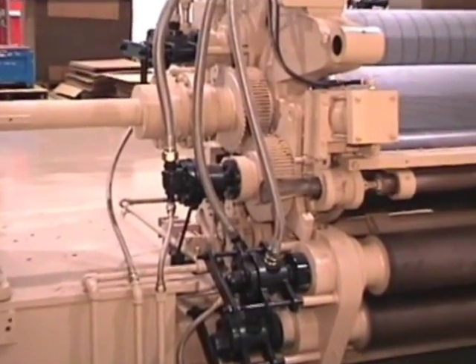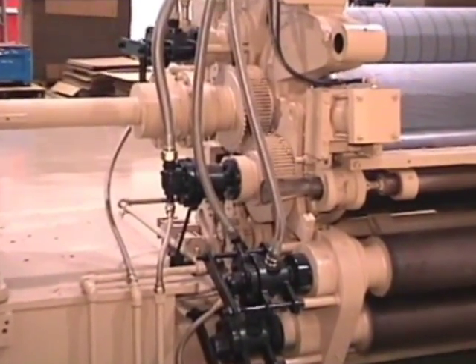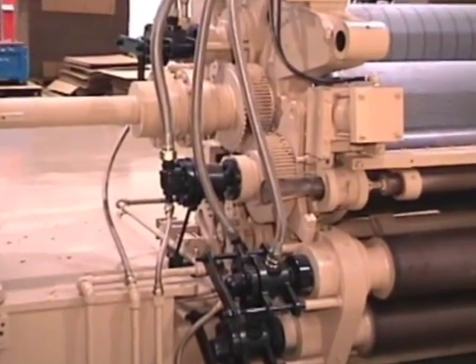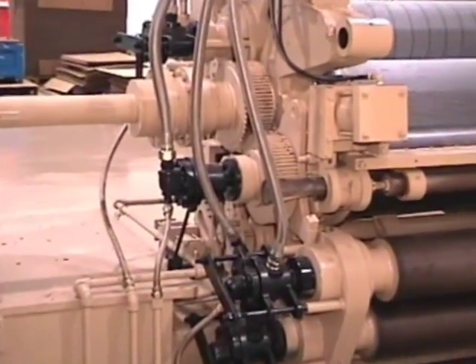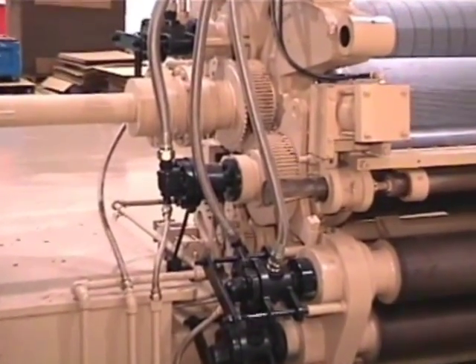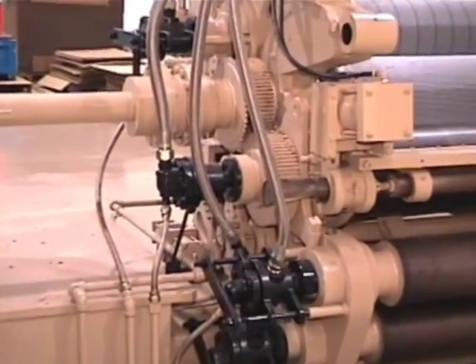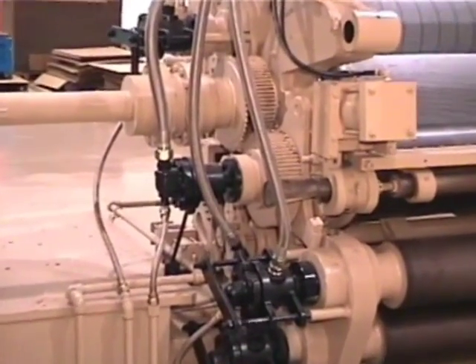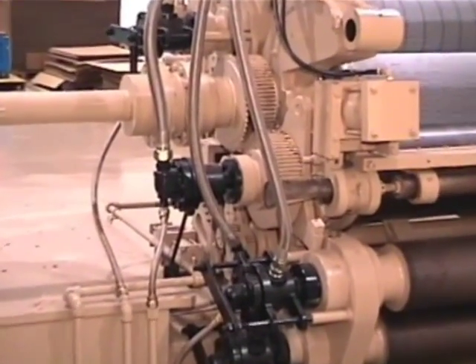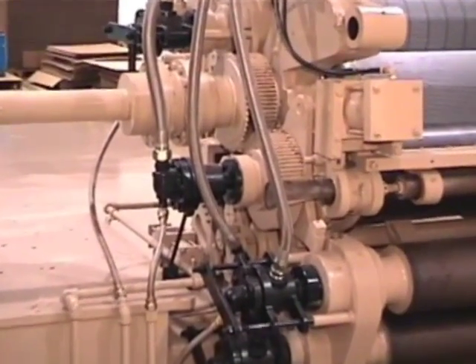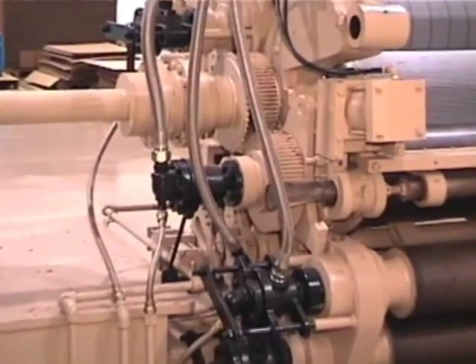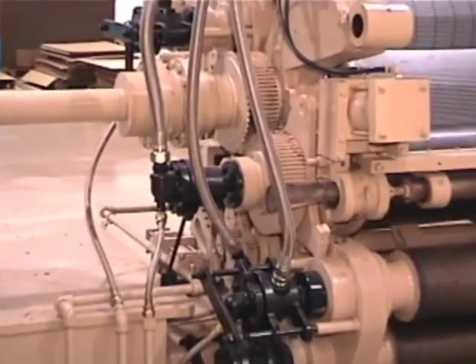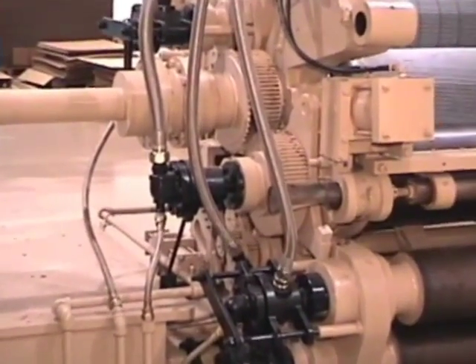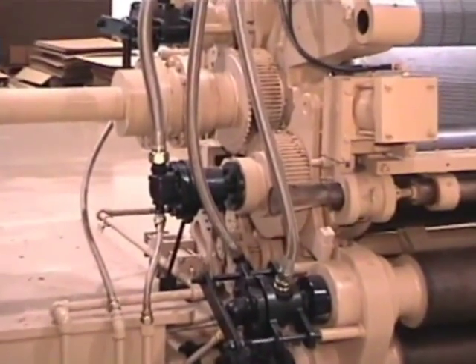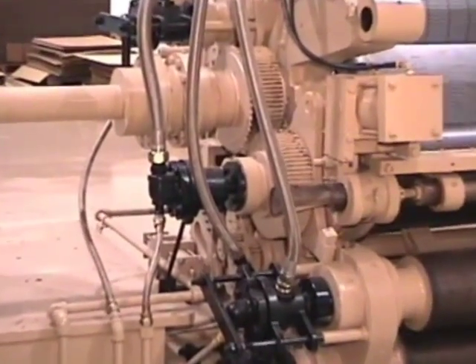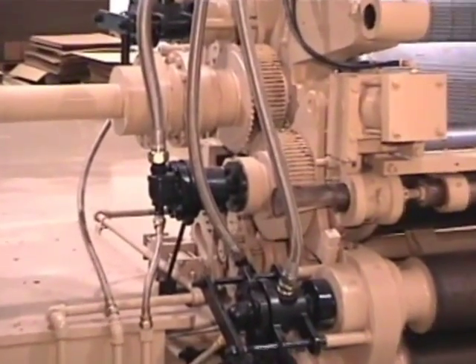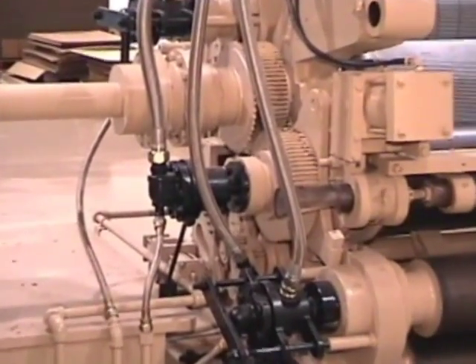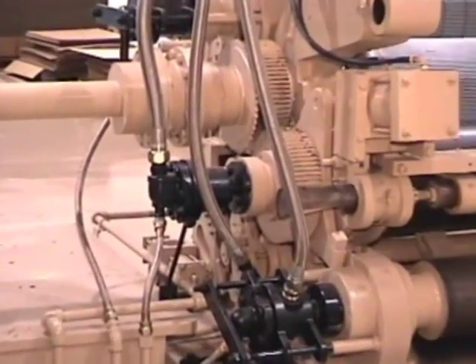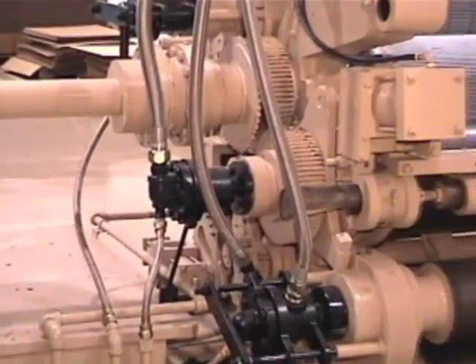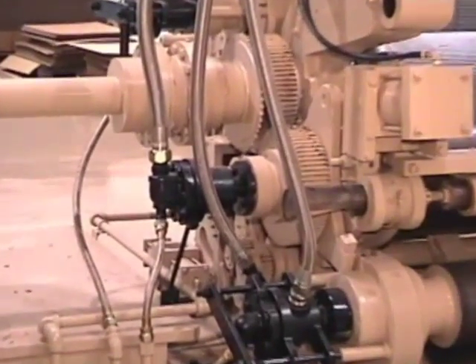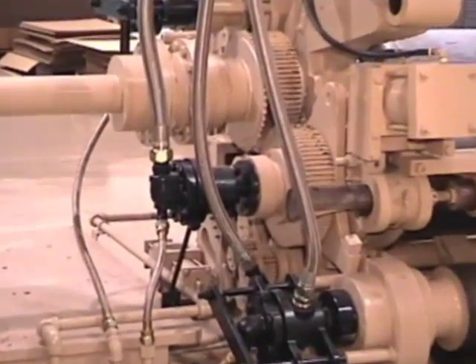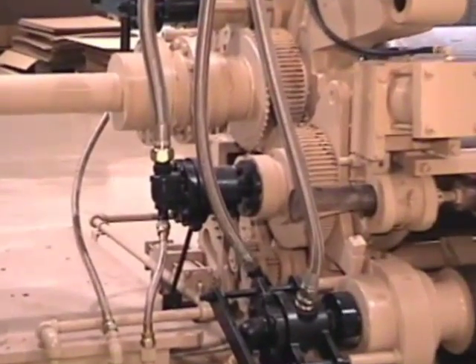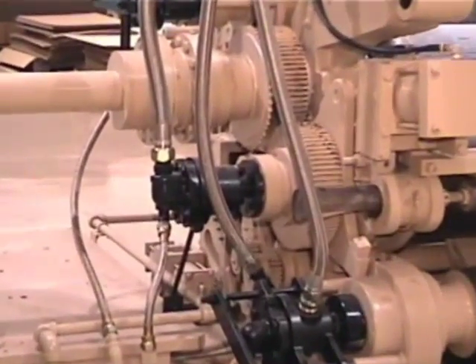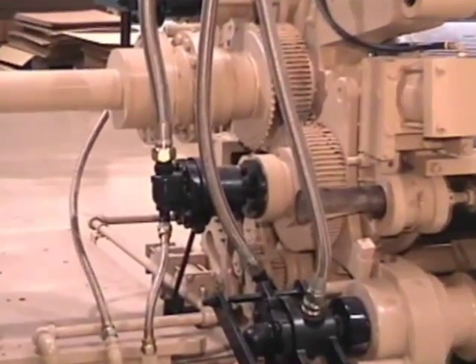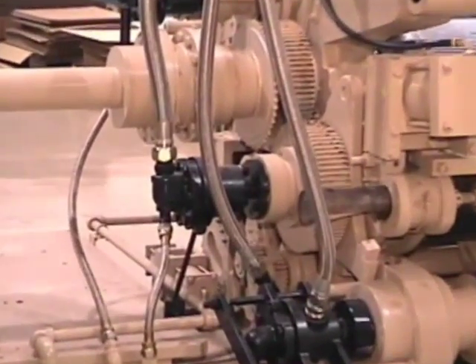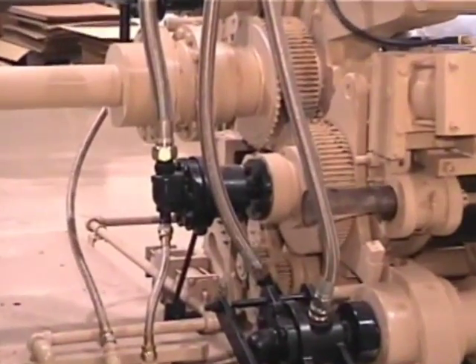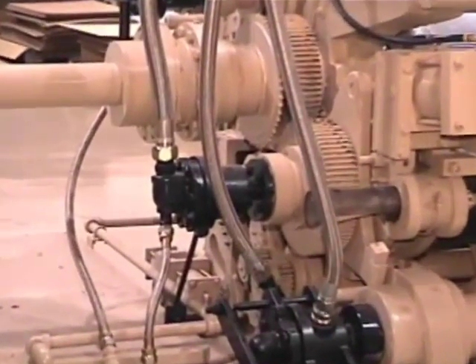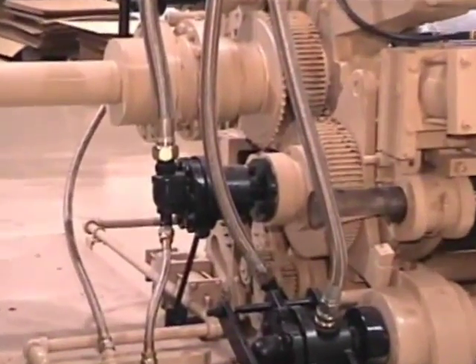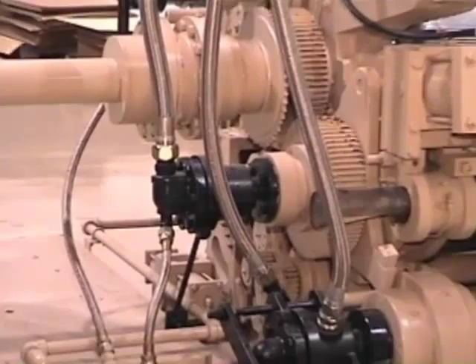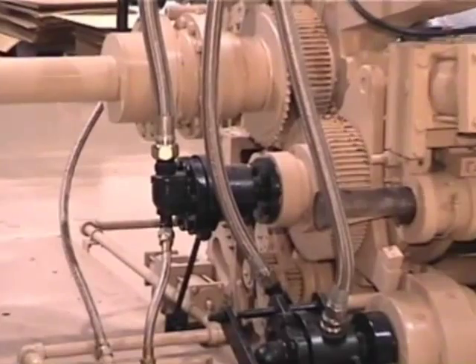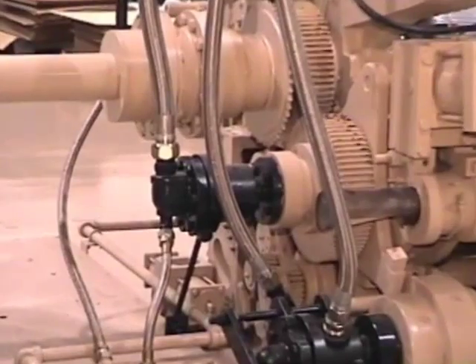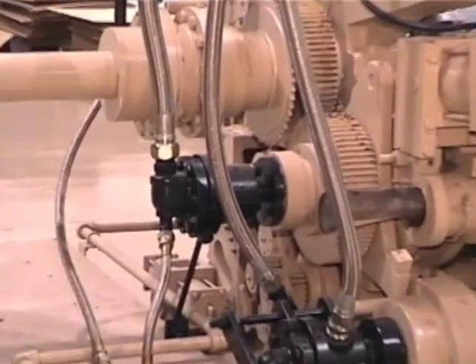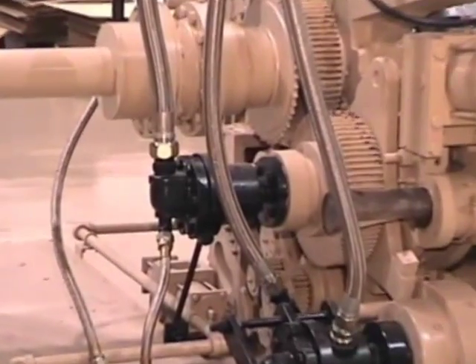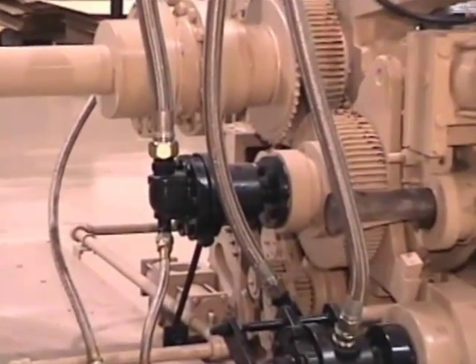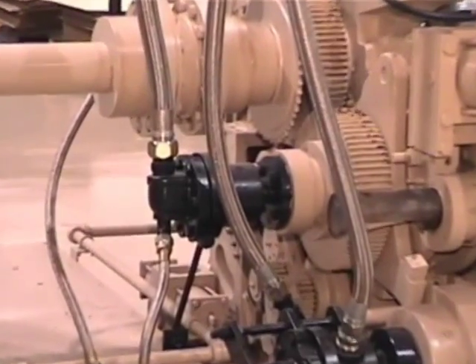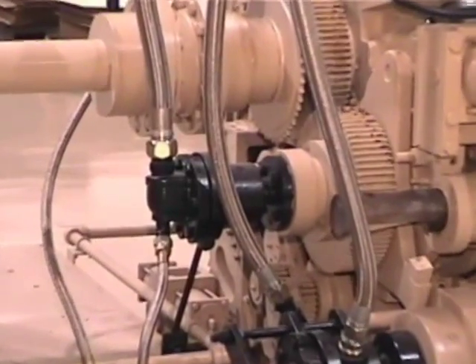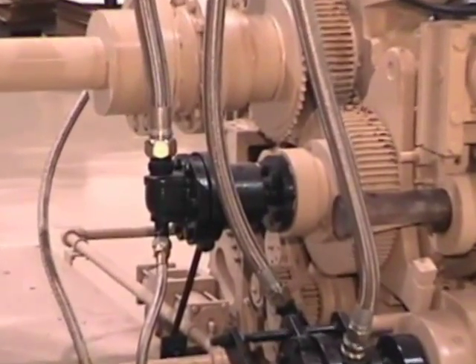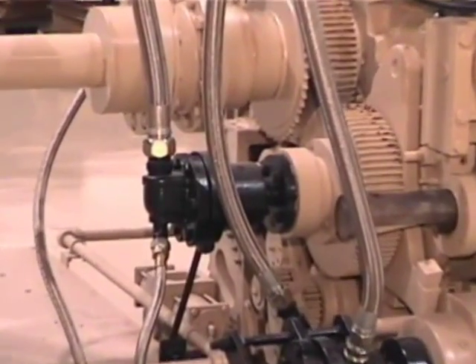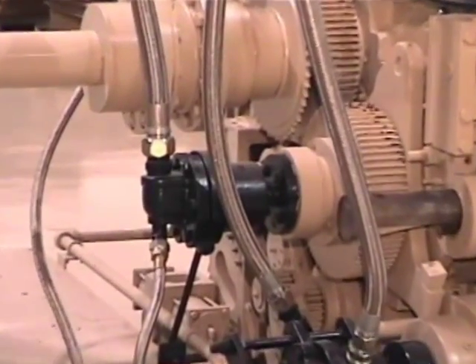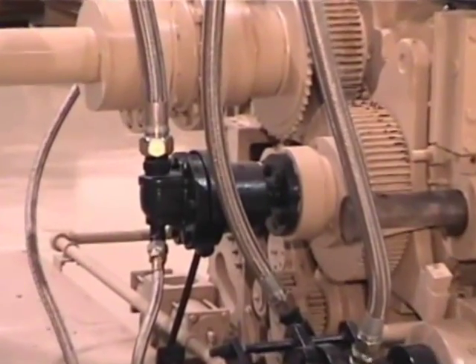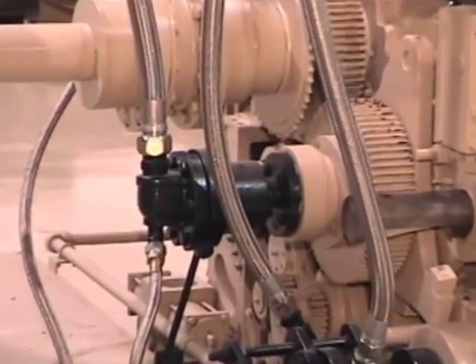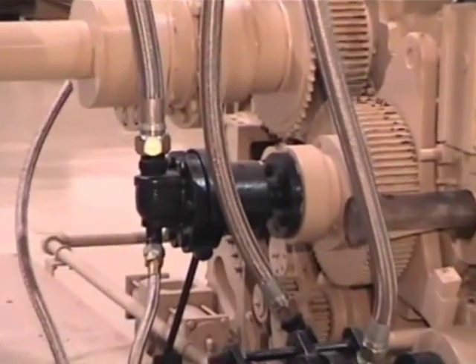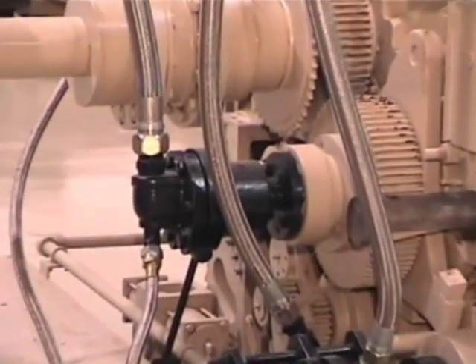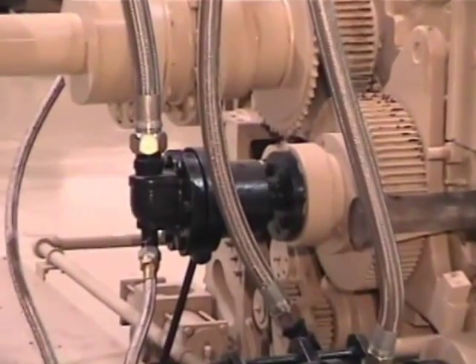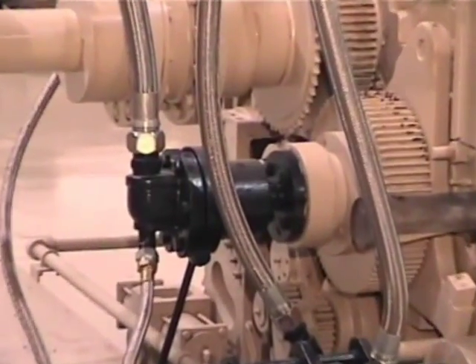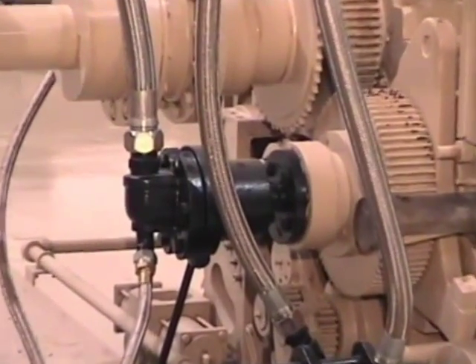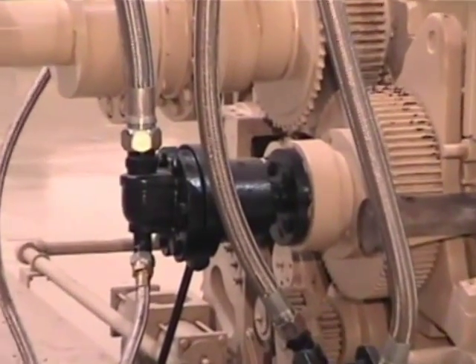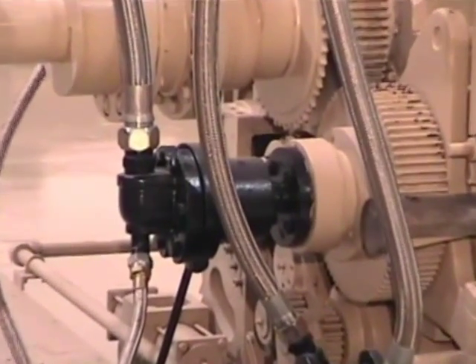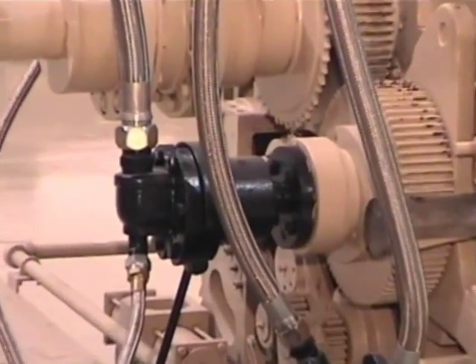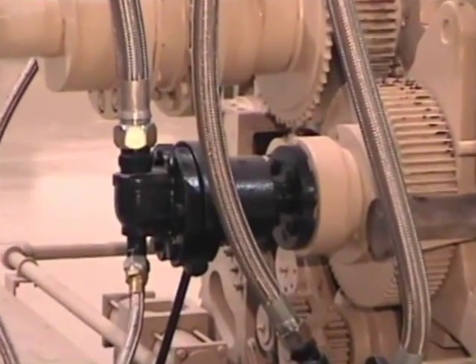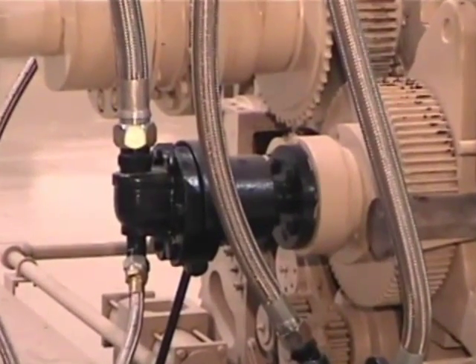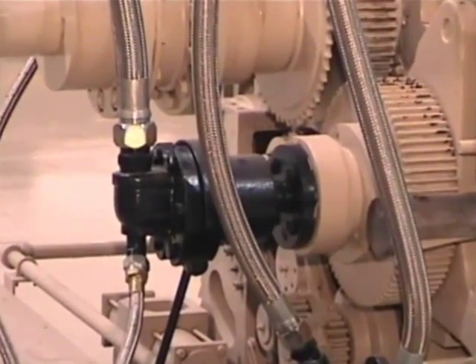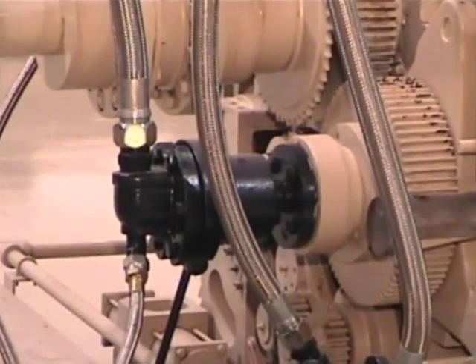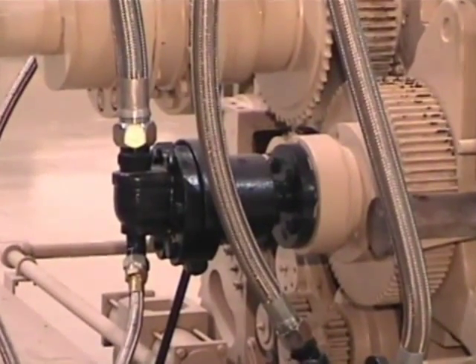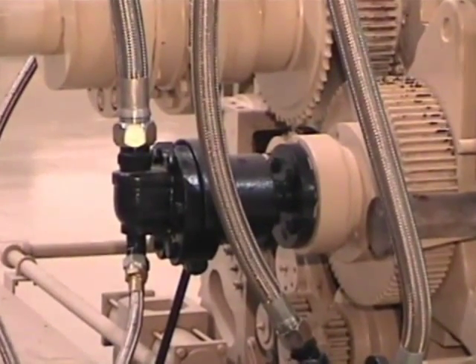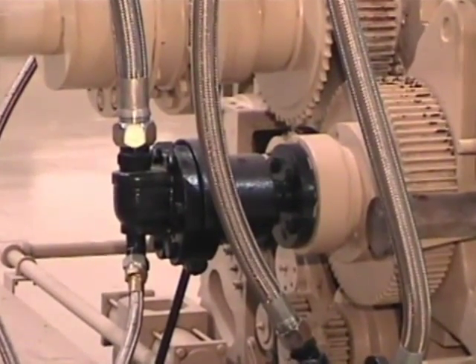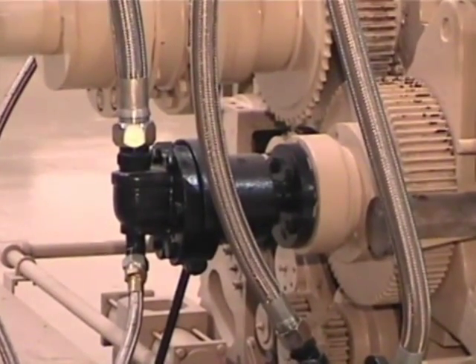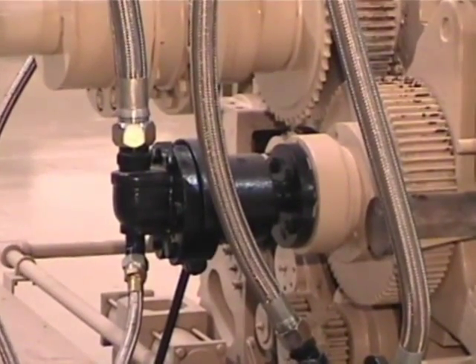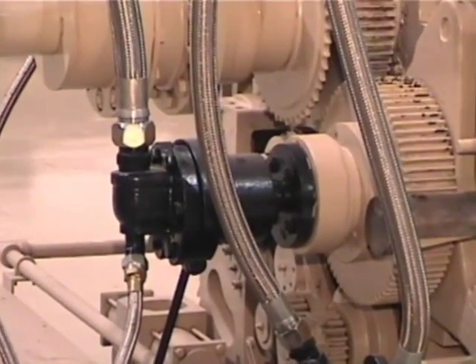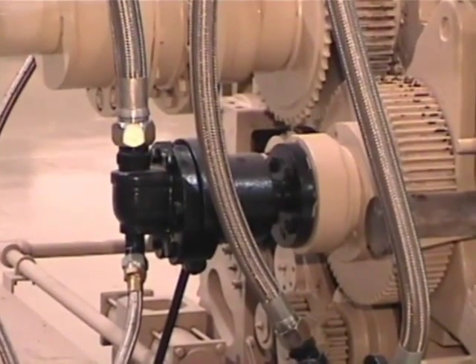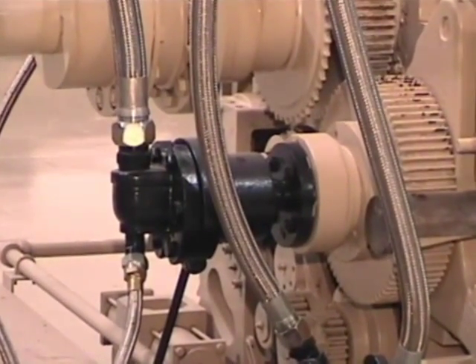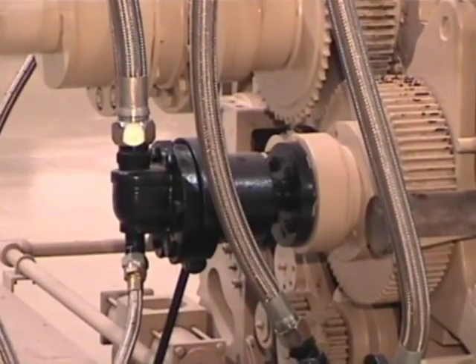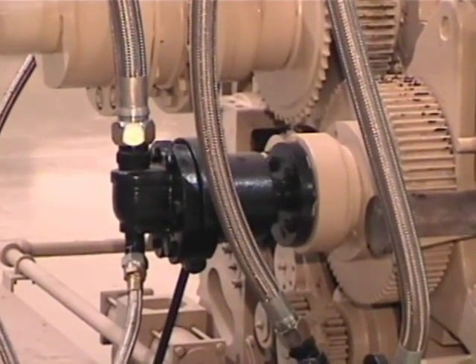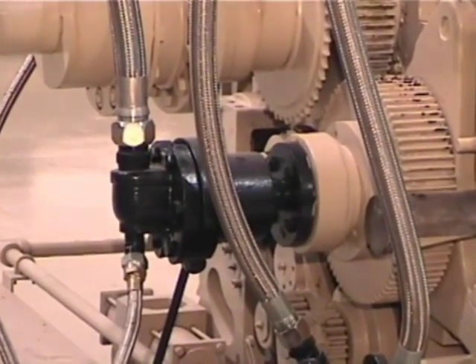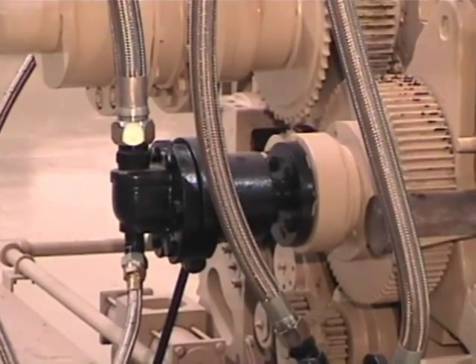We will be pulling out a Johnson Steam Joint and replacing it with the Dublin HPS Steam Joint.